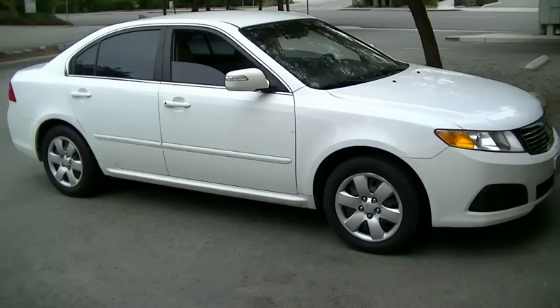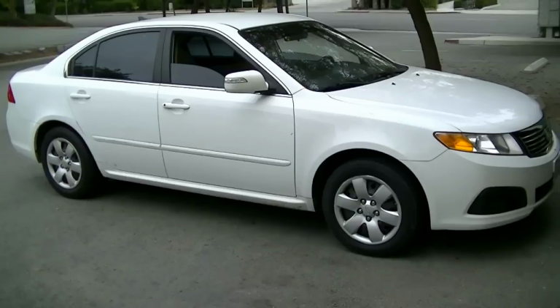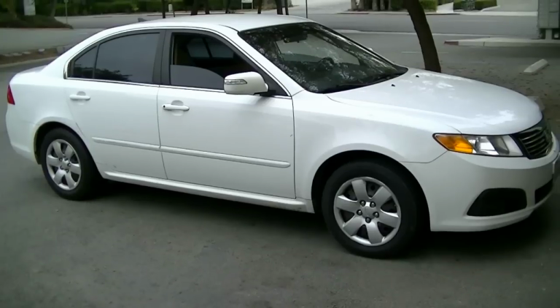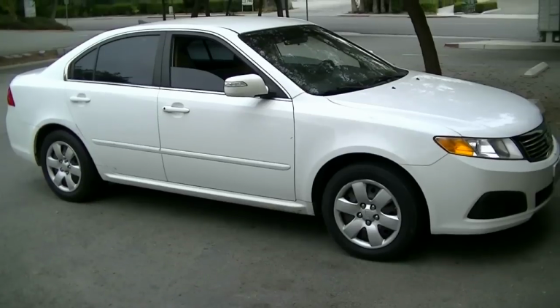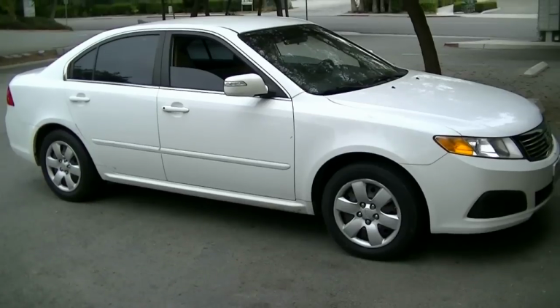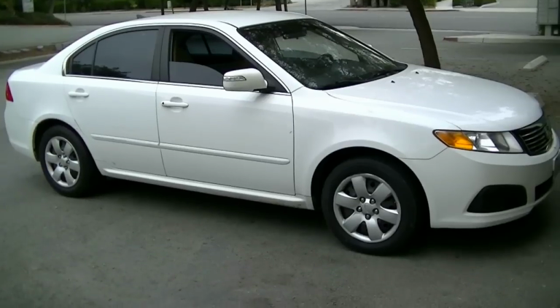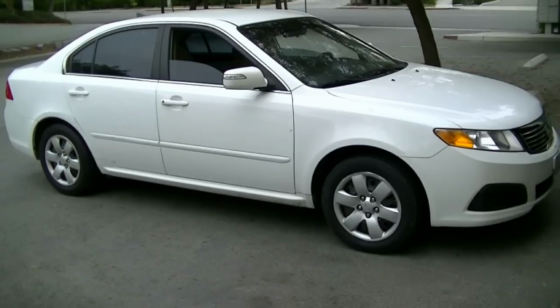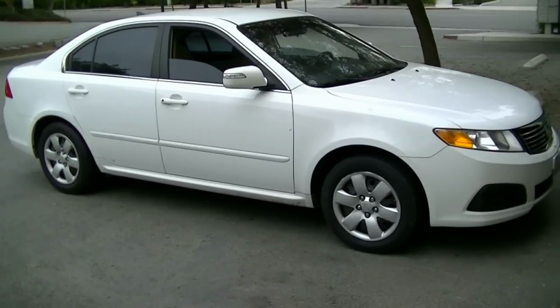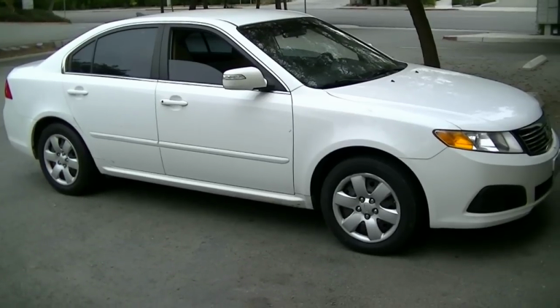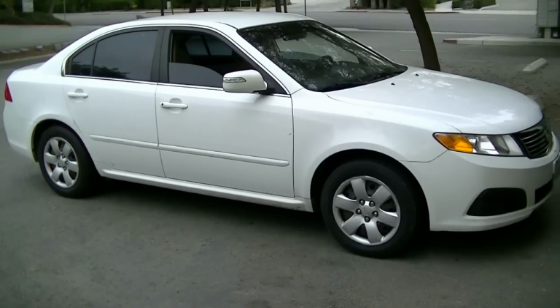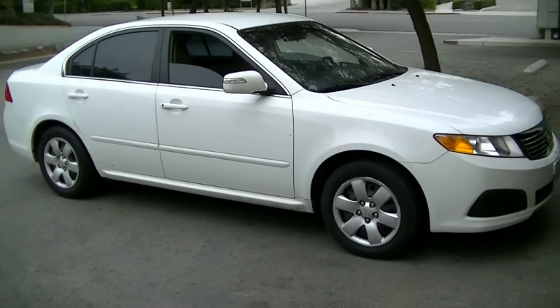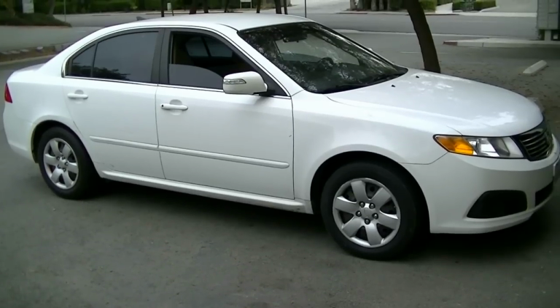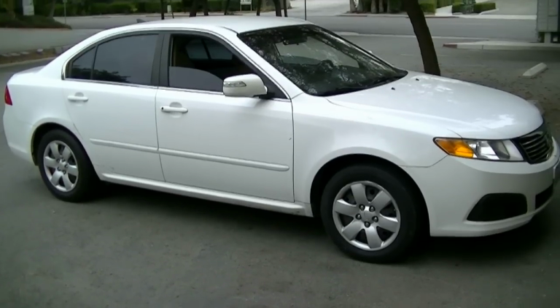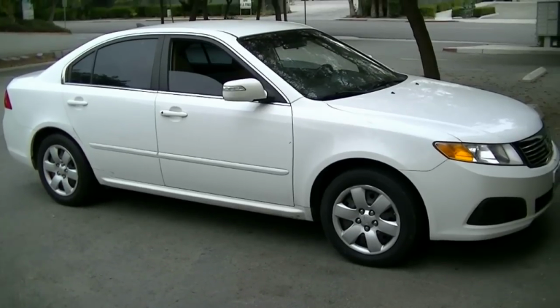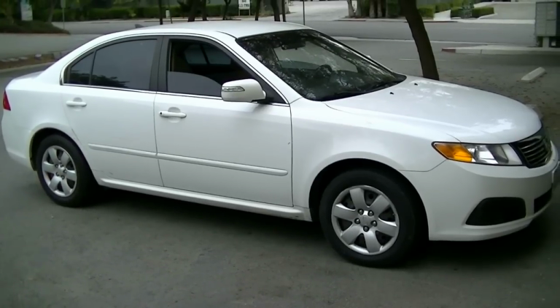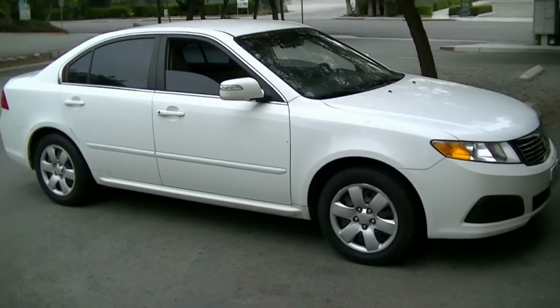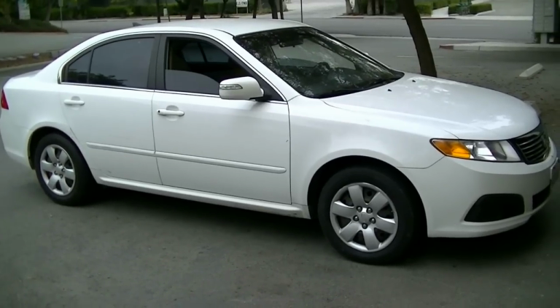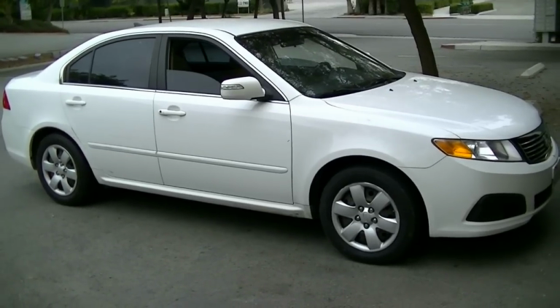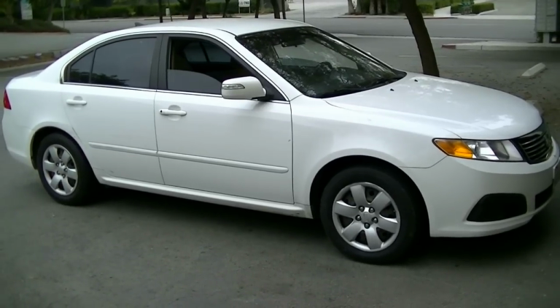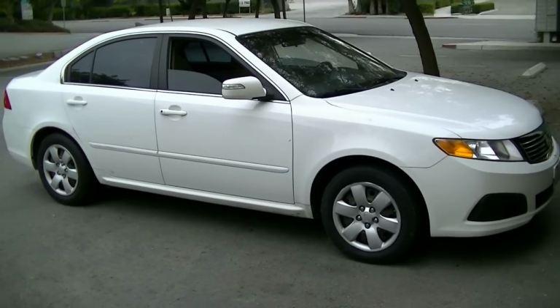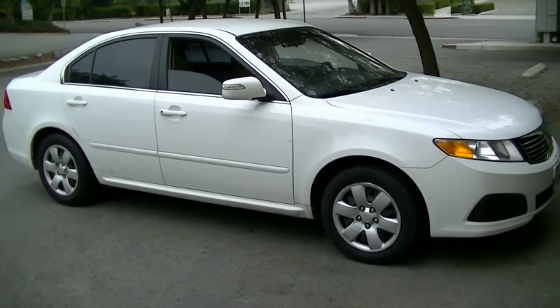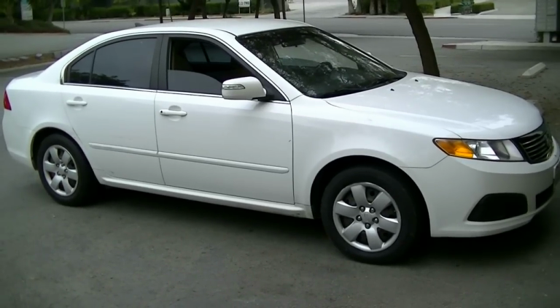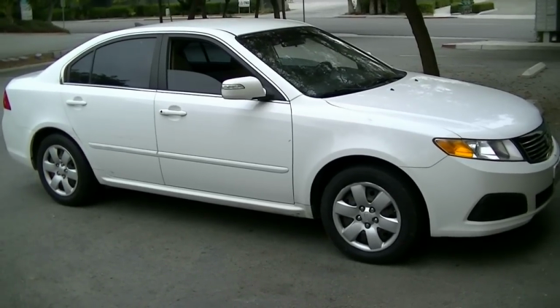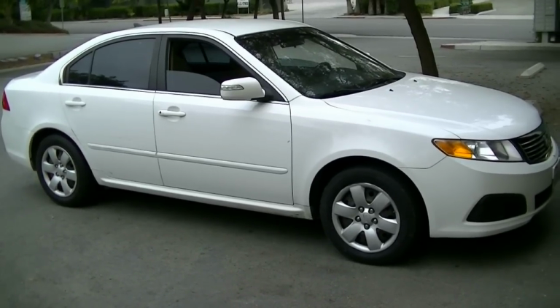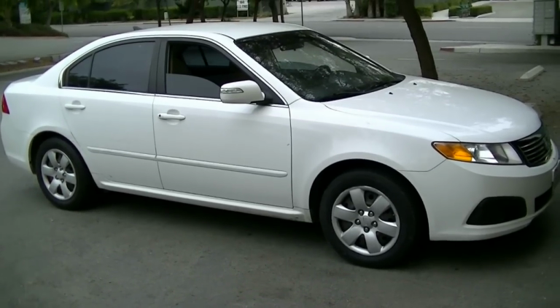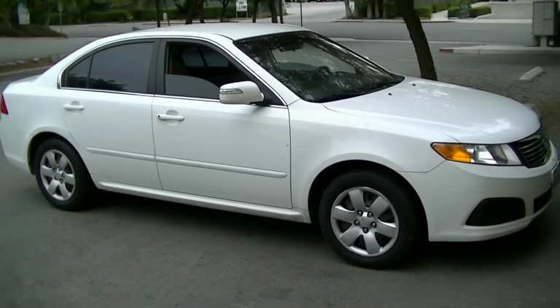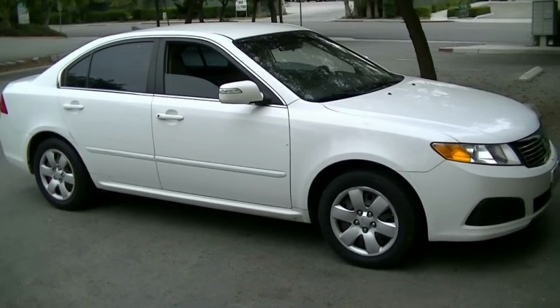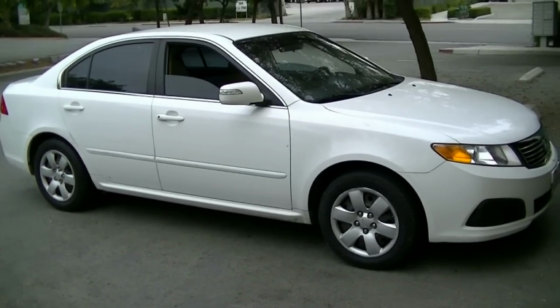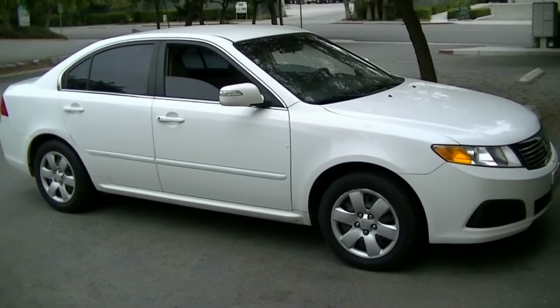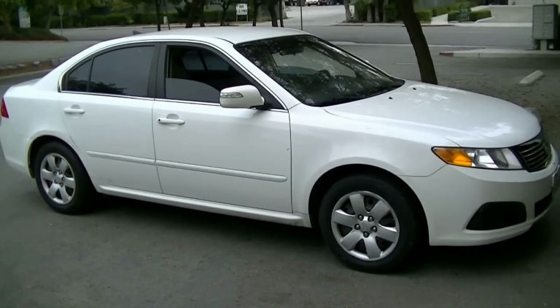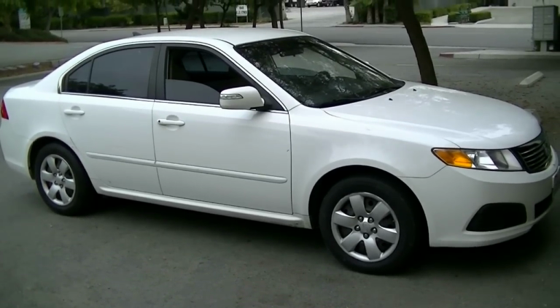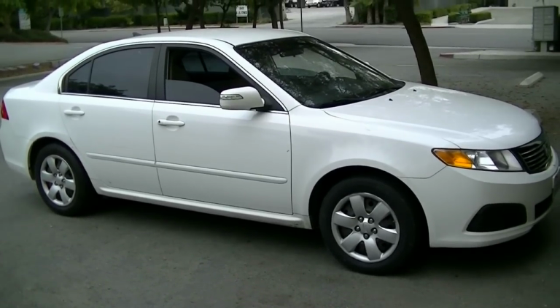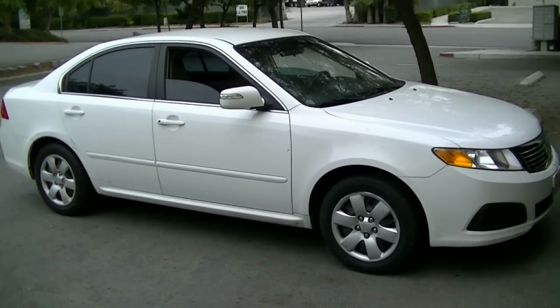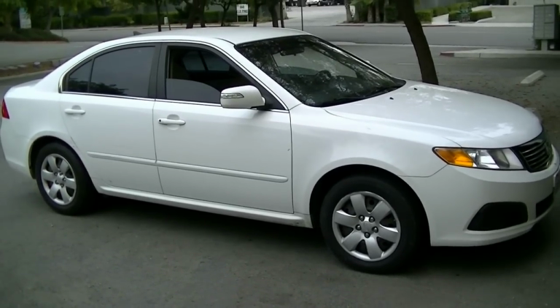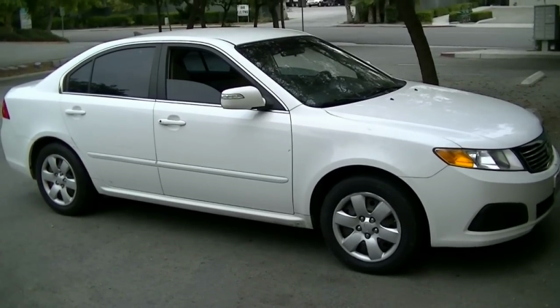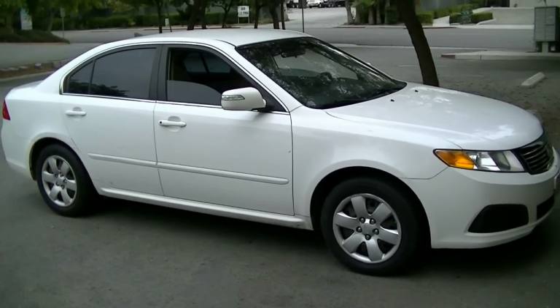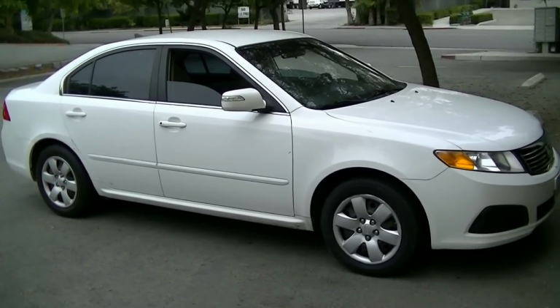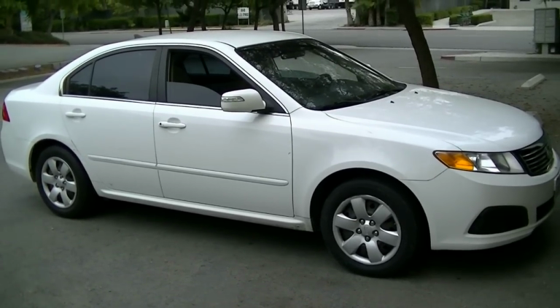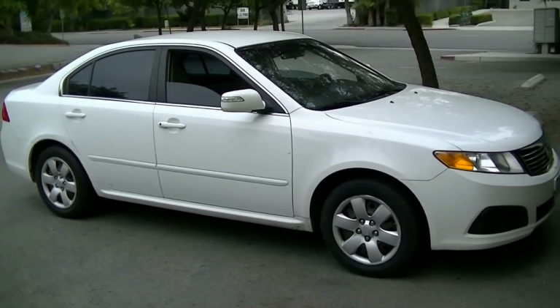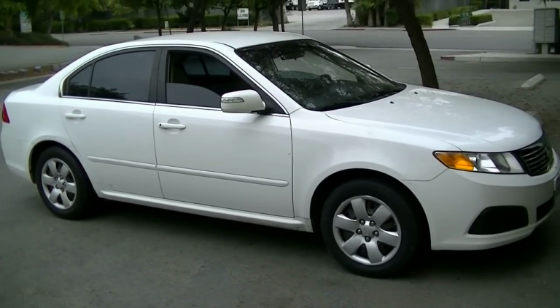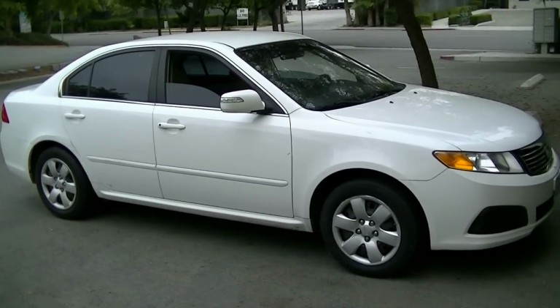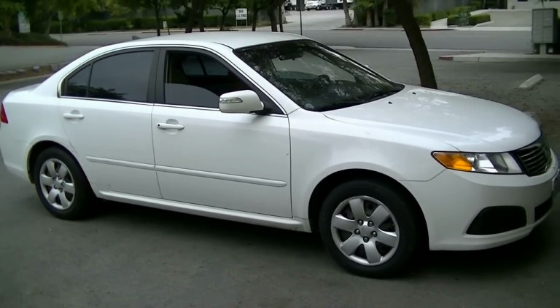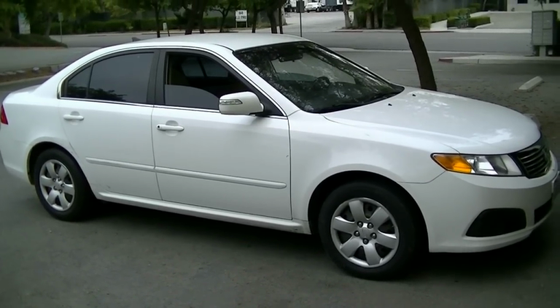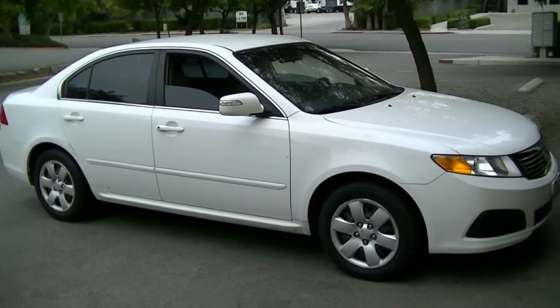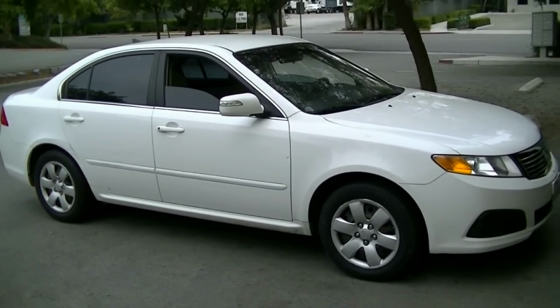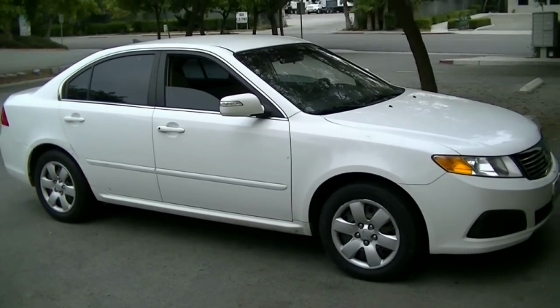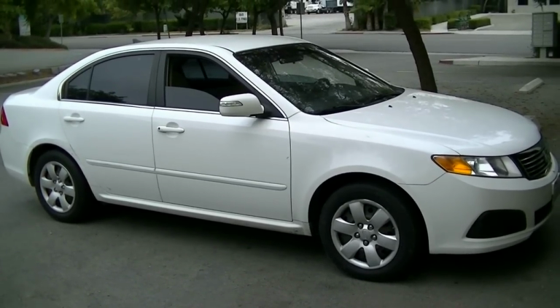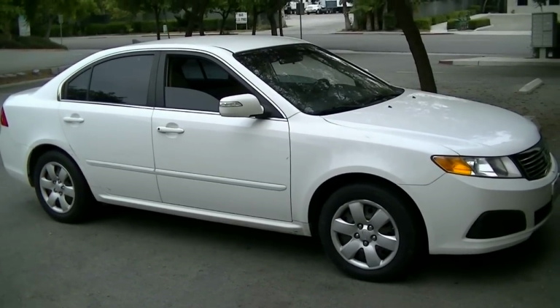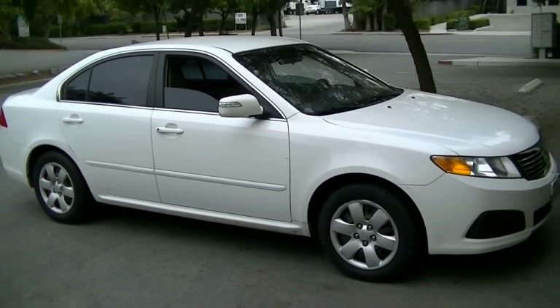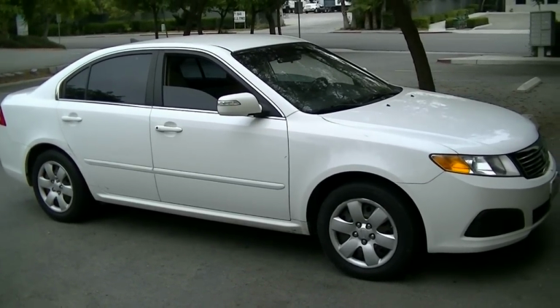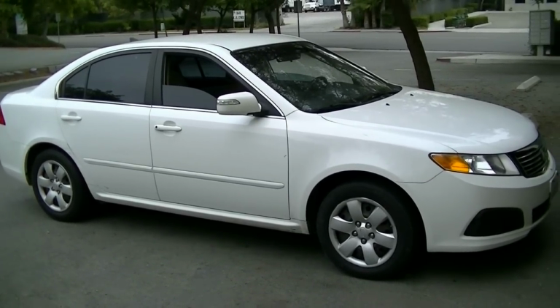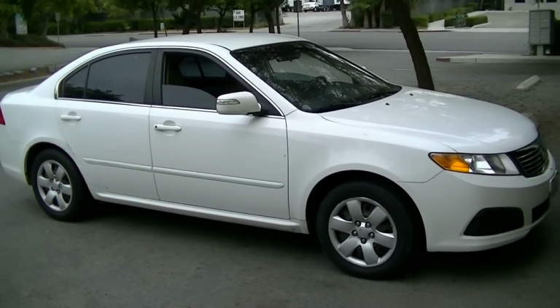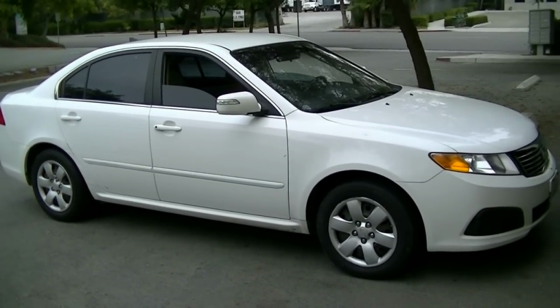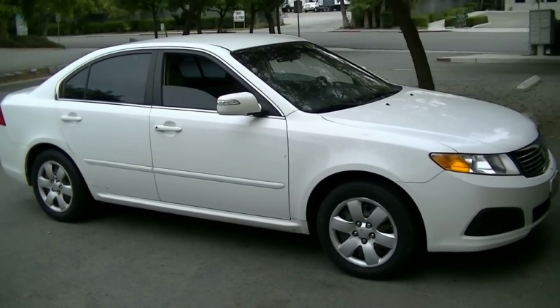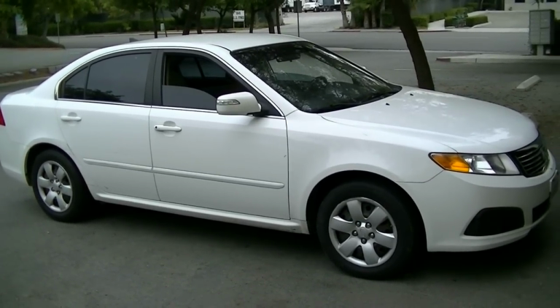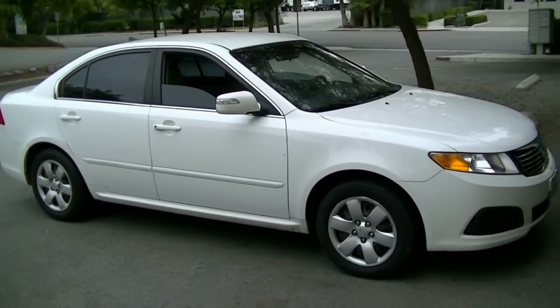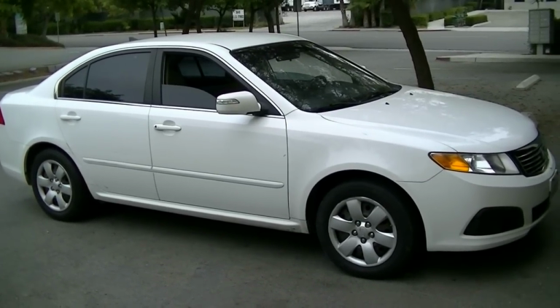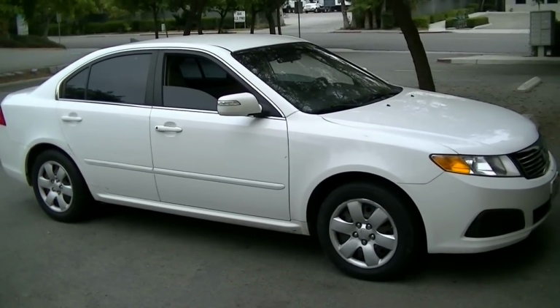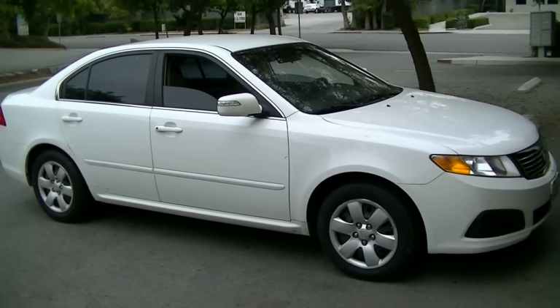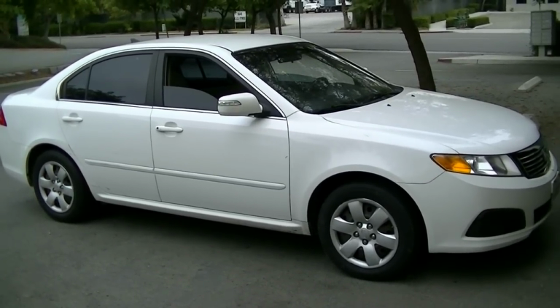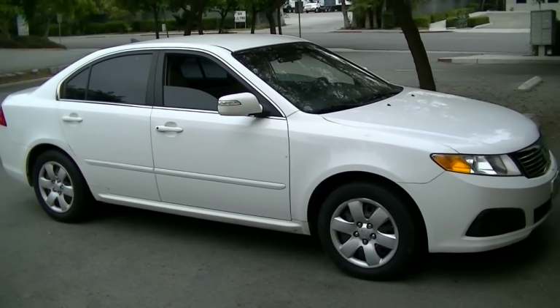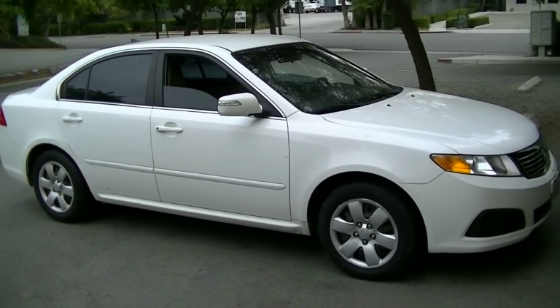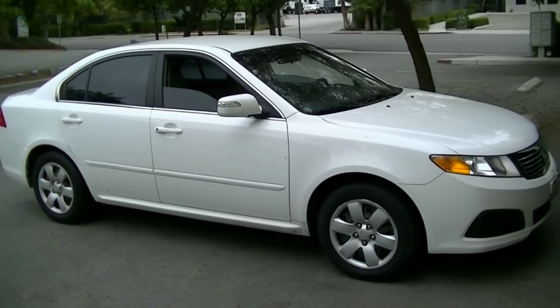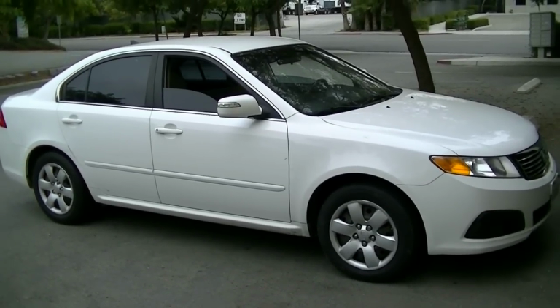Hey, what's up YouTube? Today I'm going to do a quick video on how to remove and replace your cabin air filter on this 2009 Kia Optima.